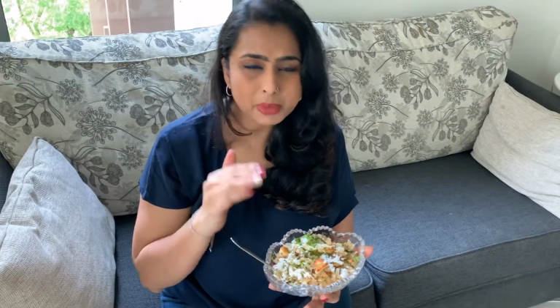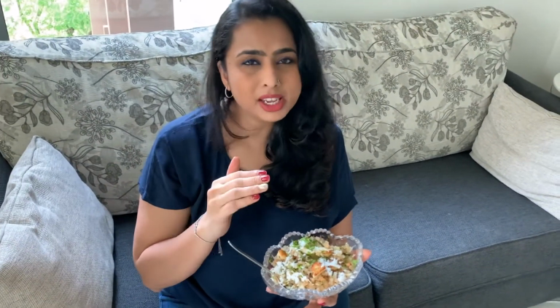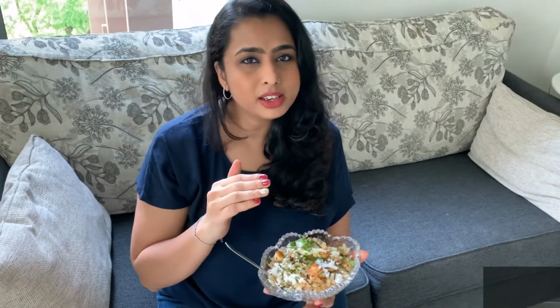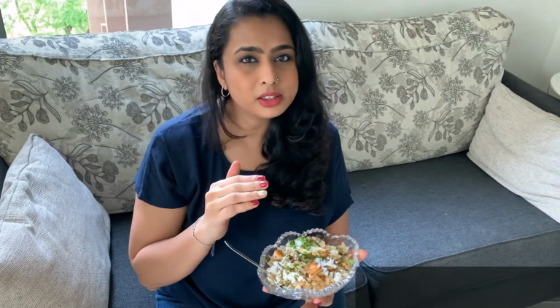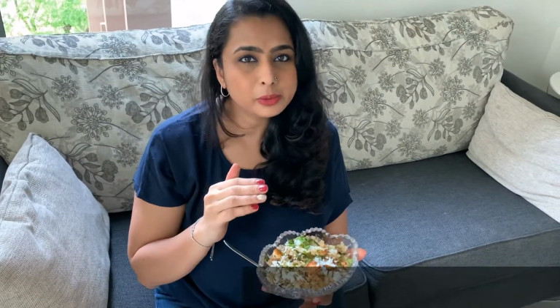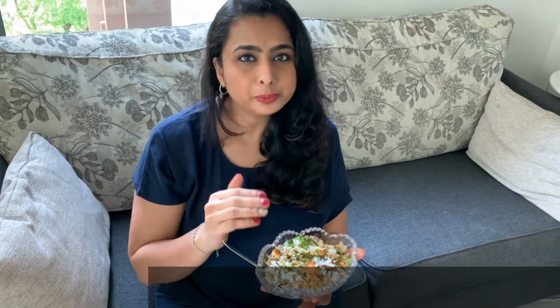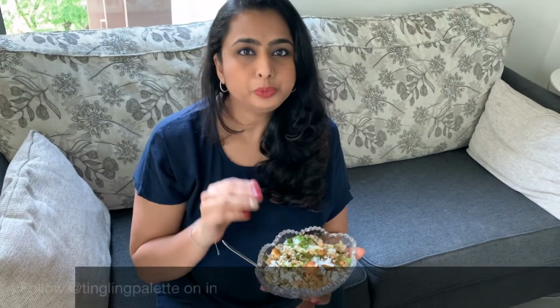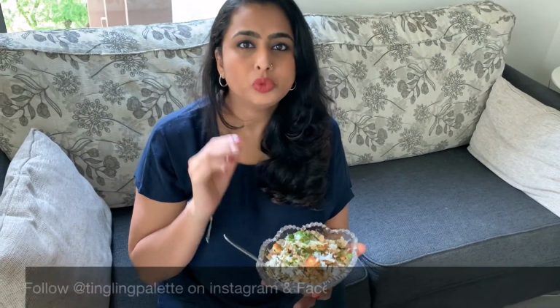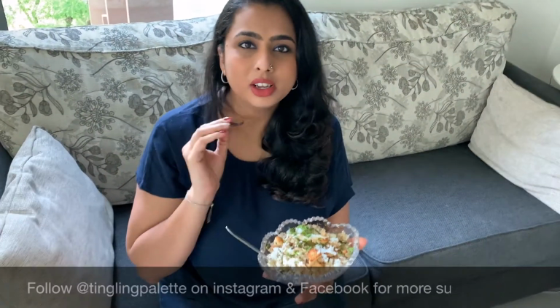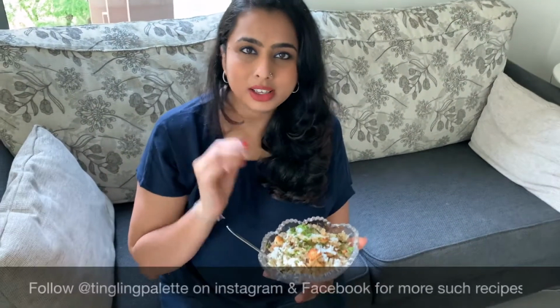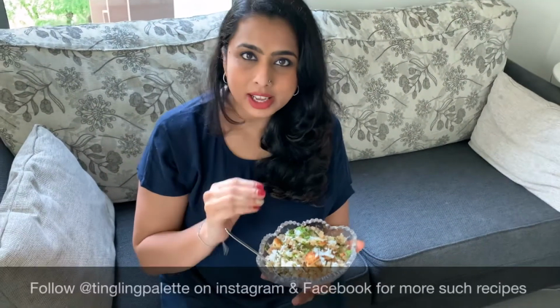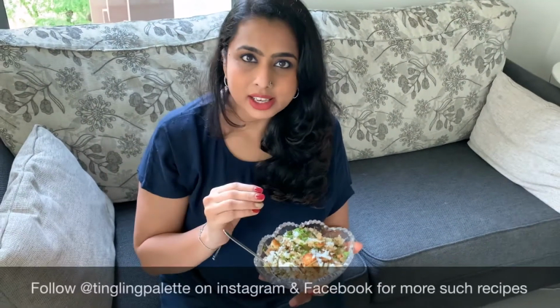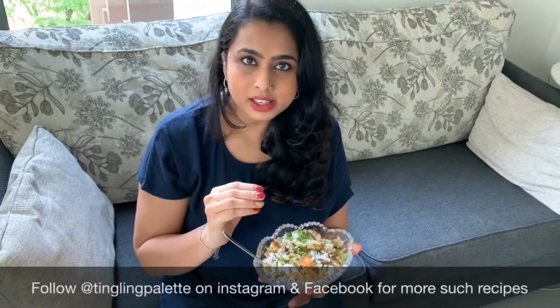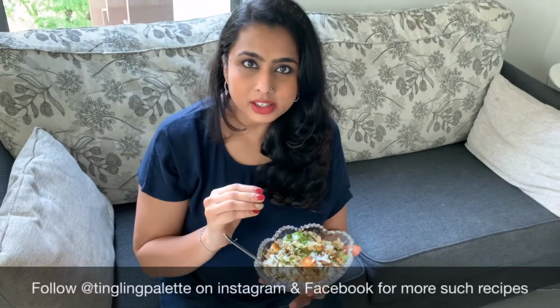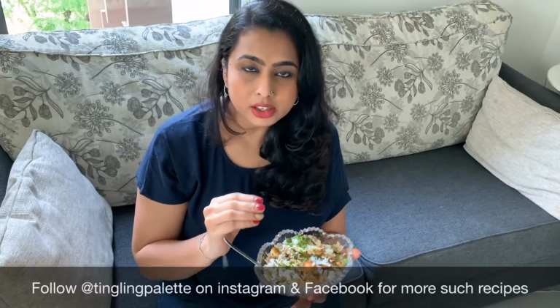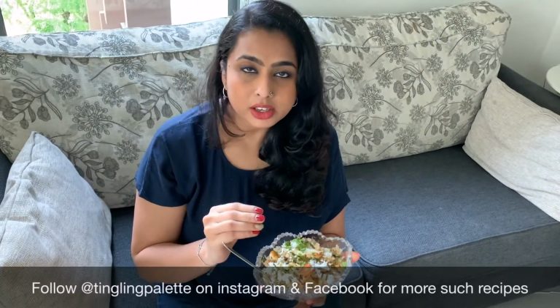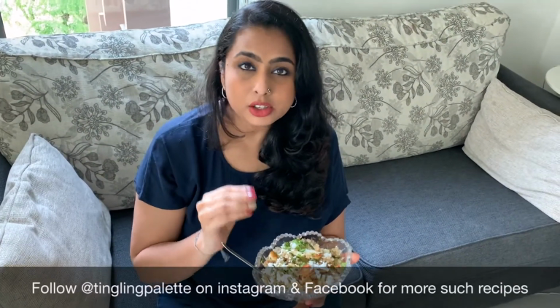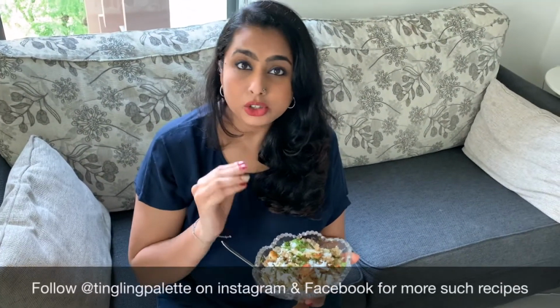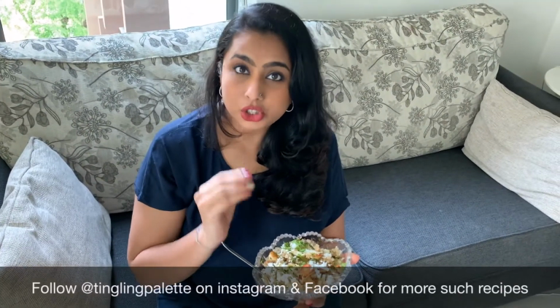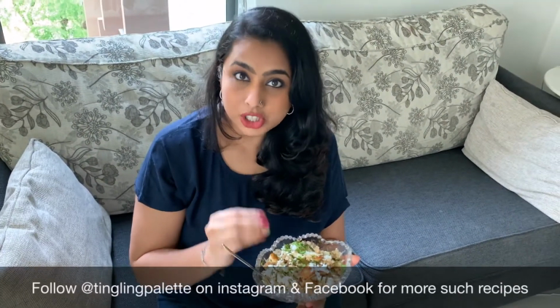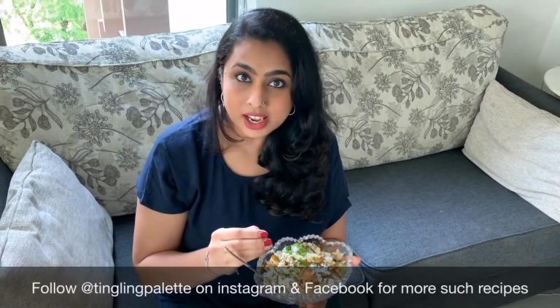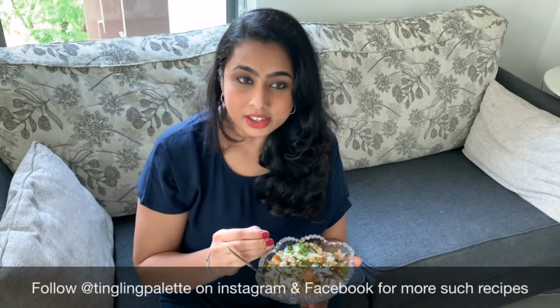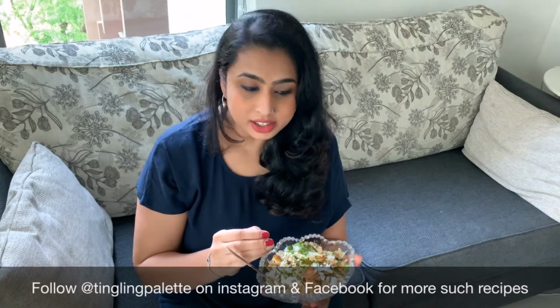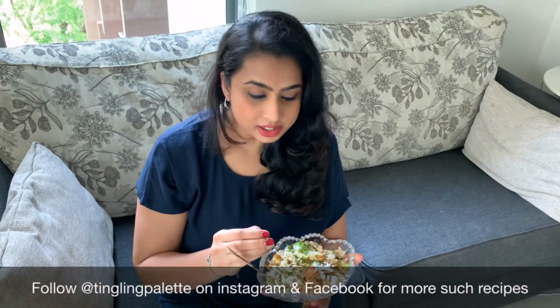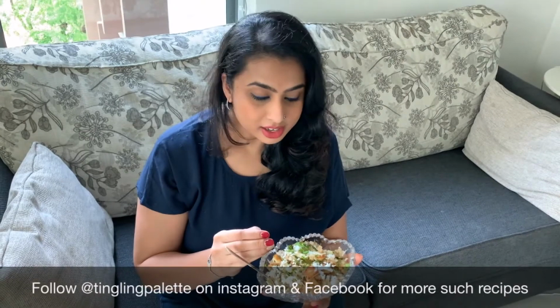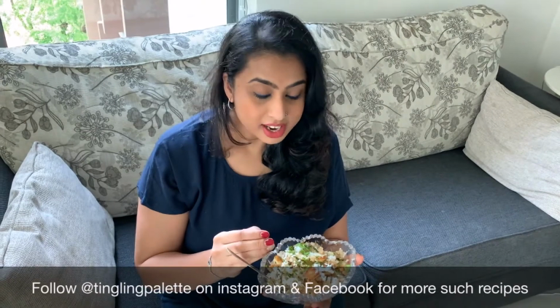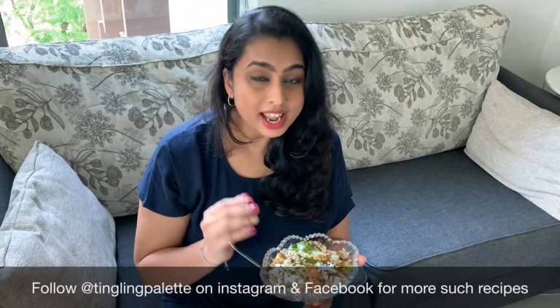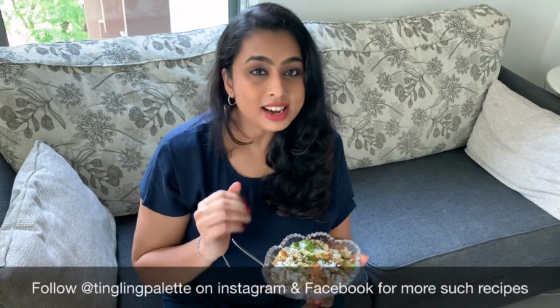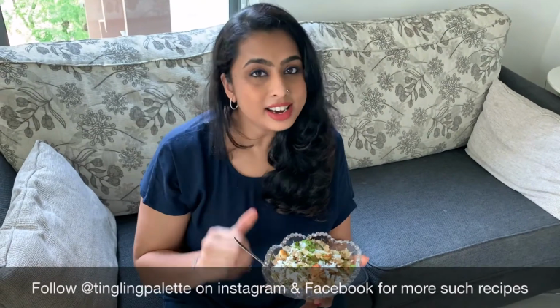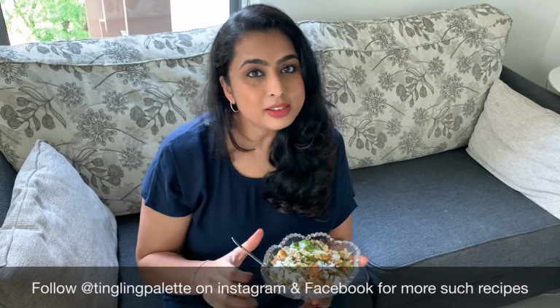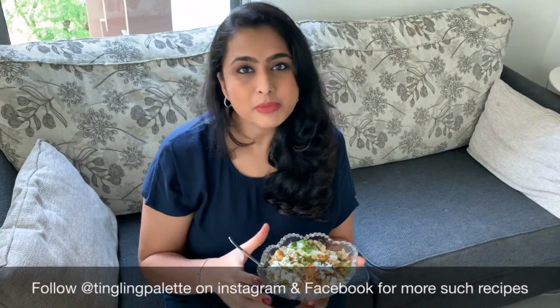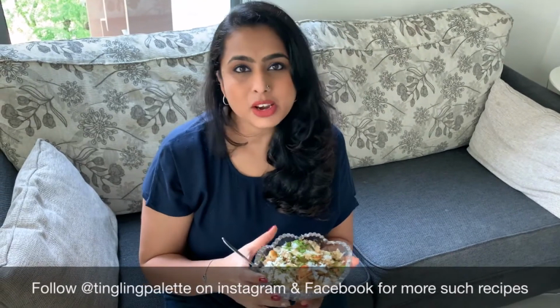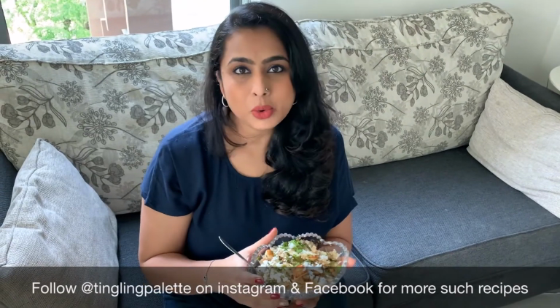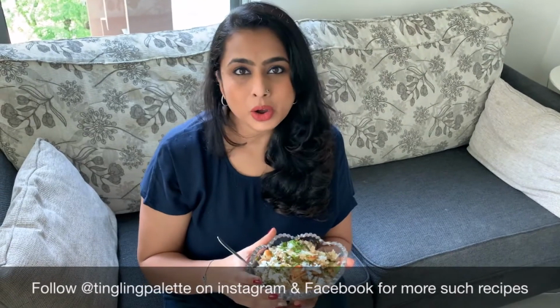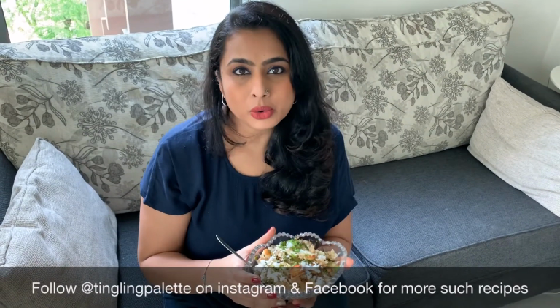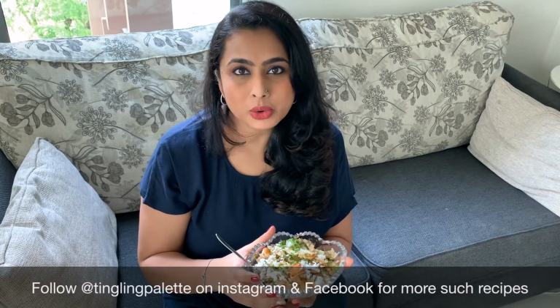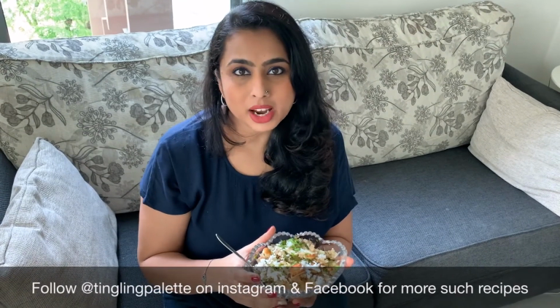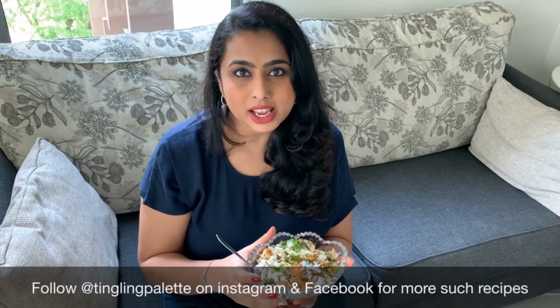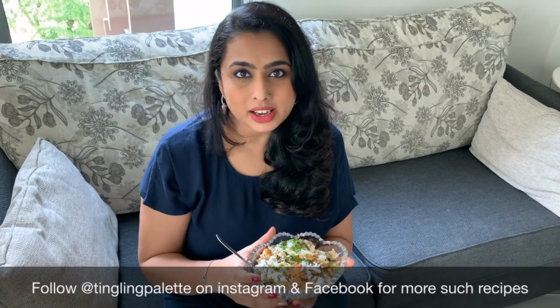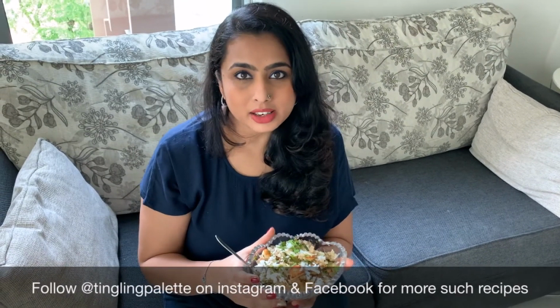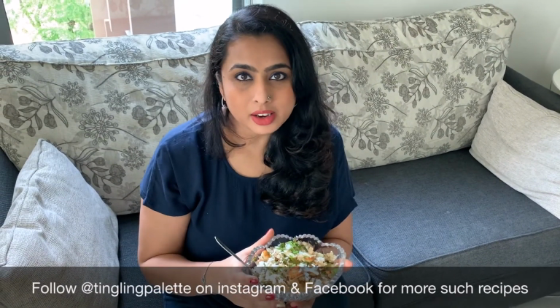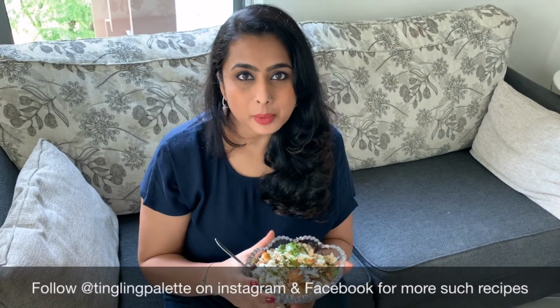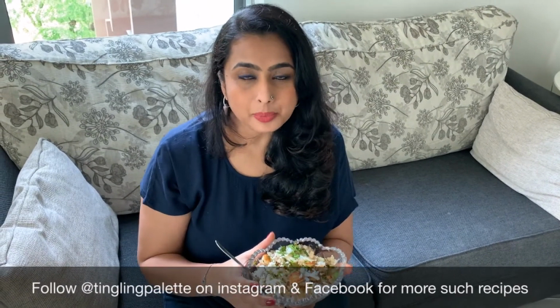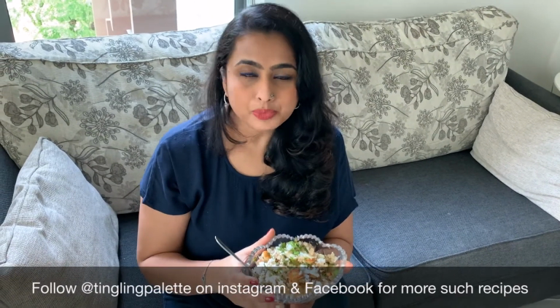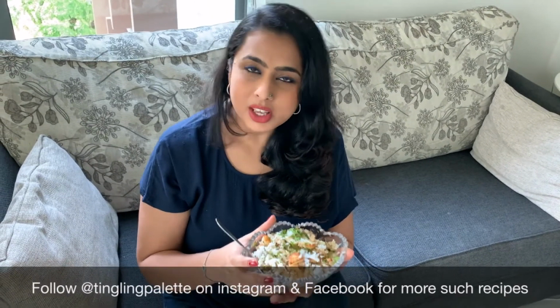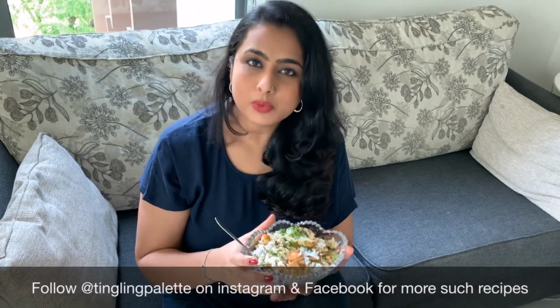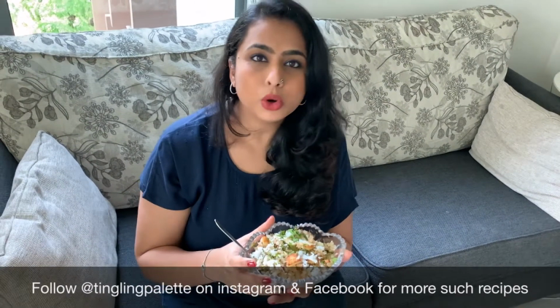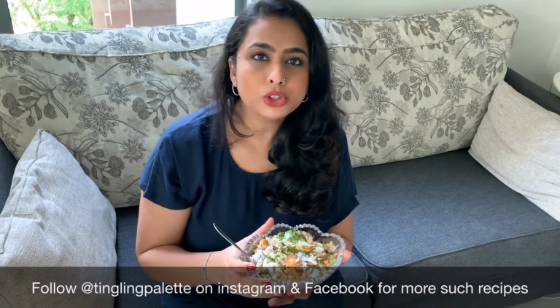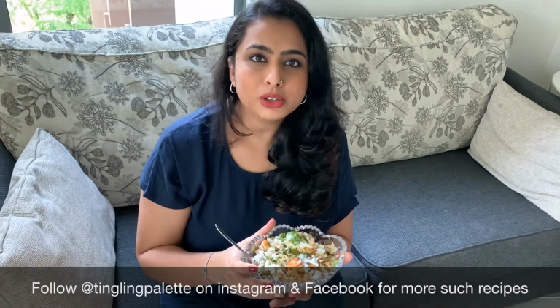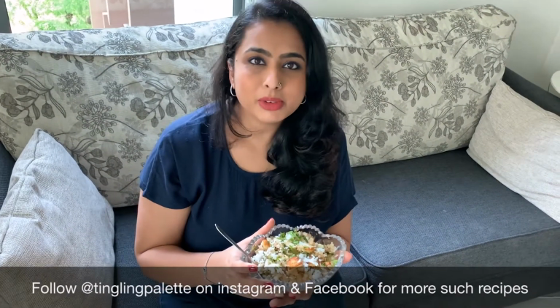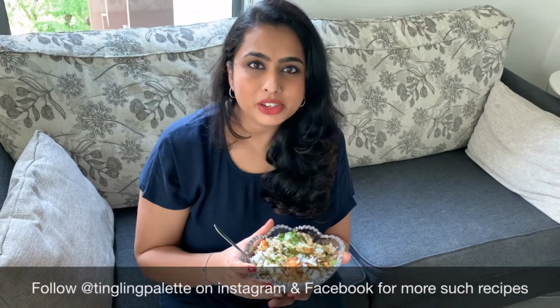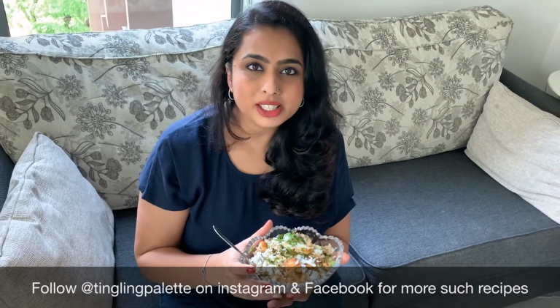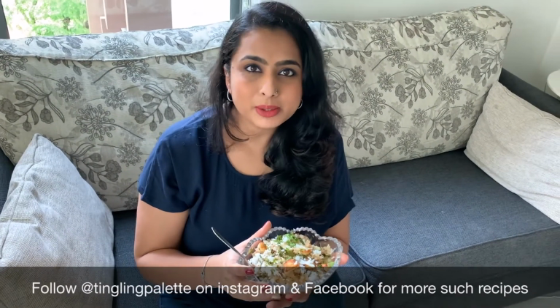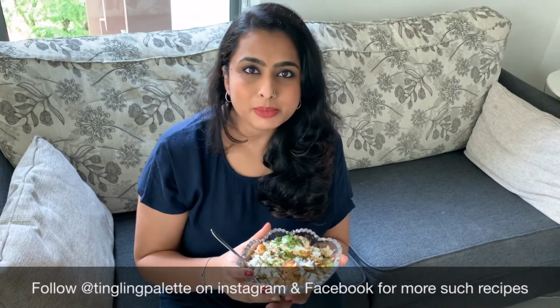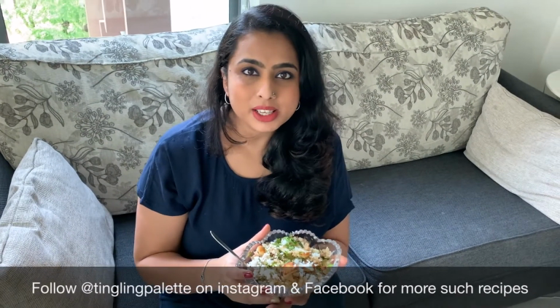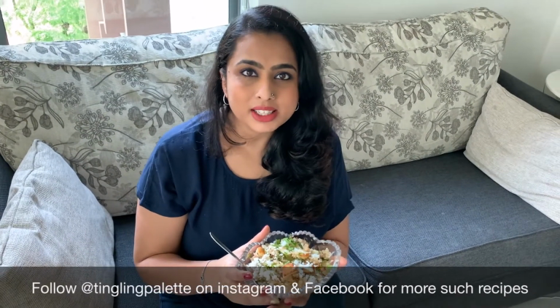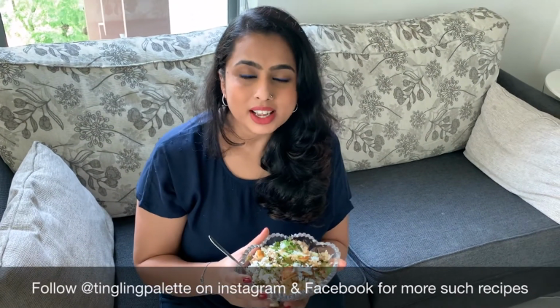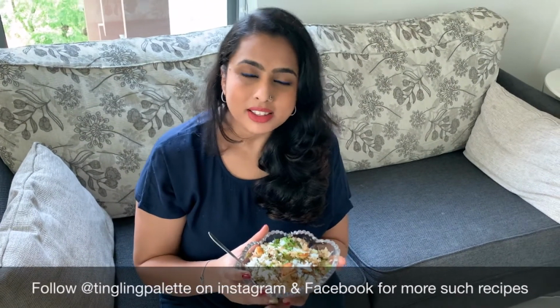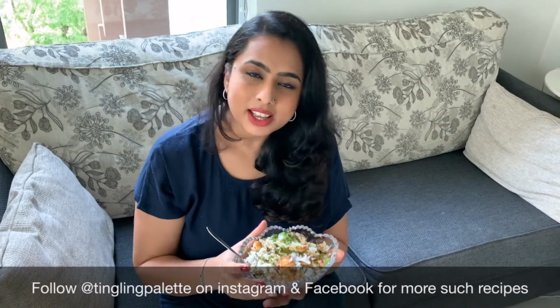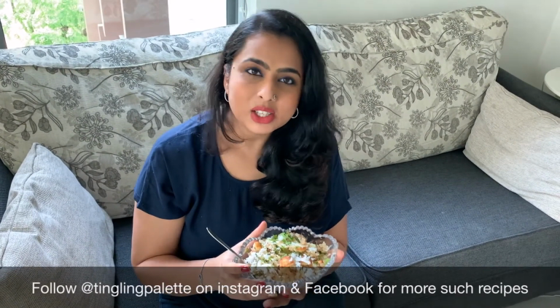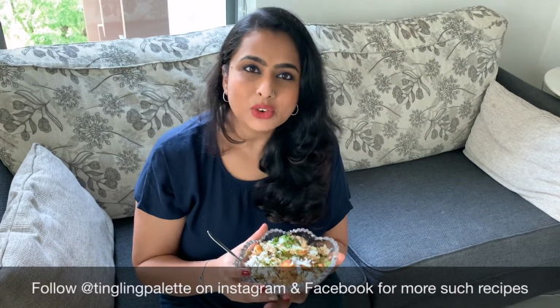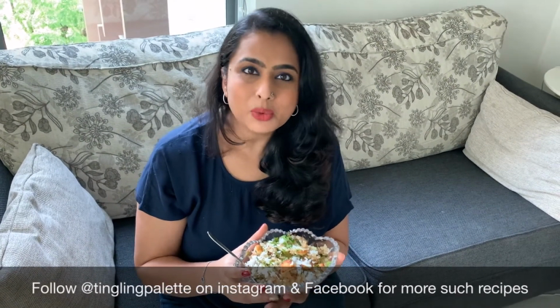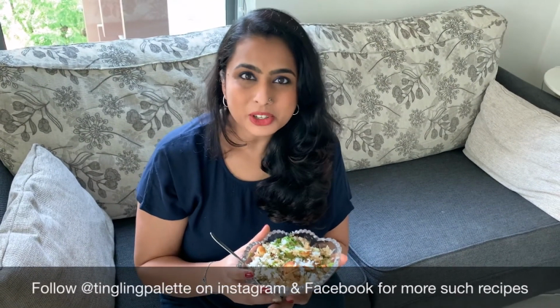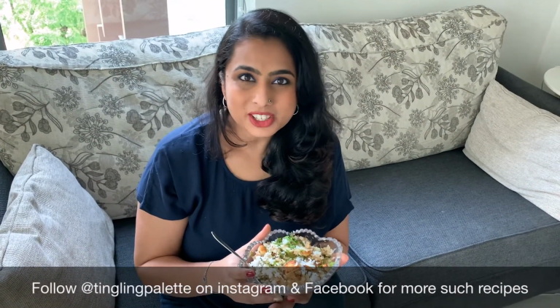Make it, like it, share it and let me know how you like it. Keep watching my recipes. Thanks for watching.